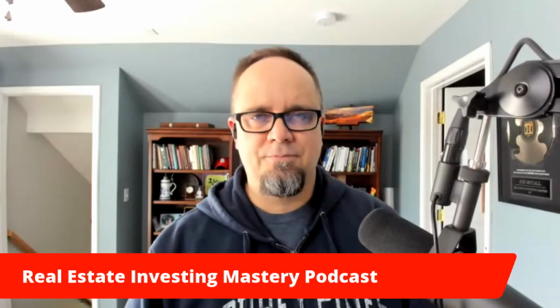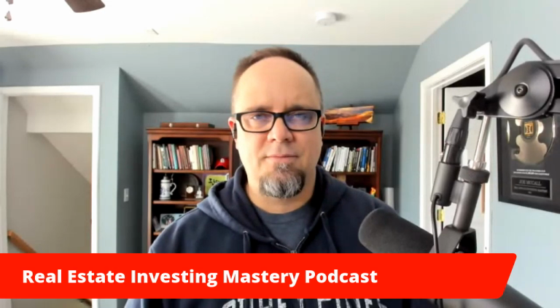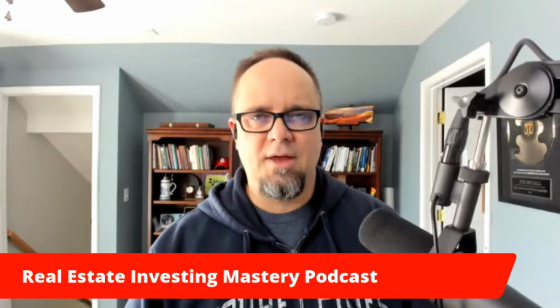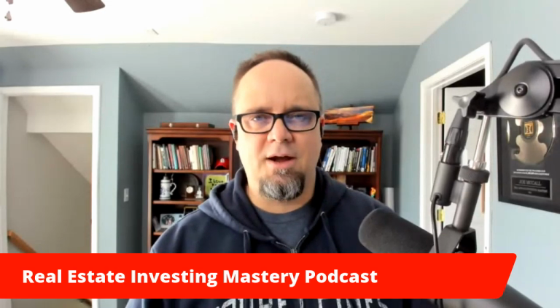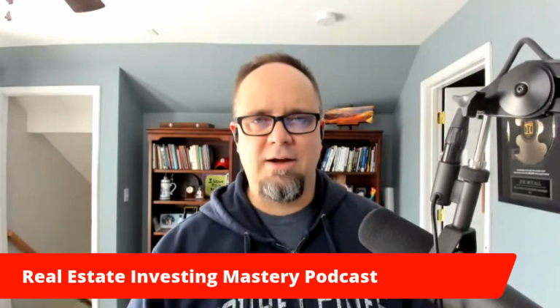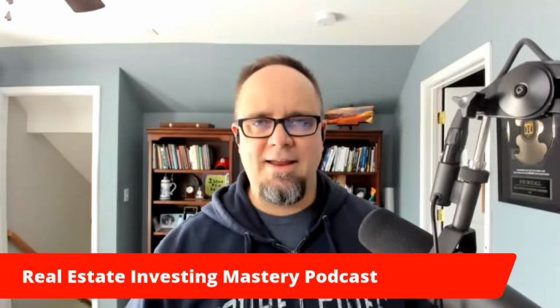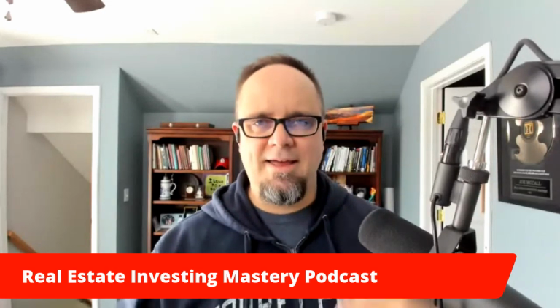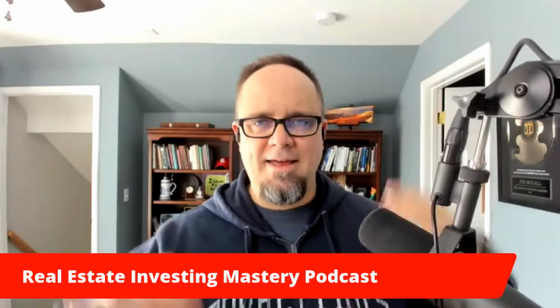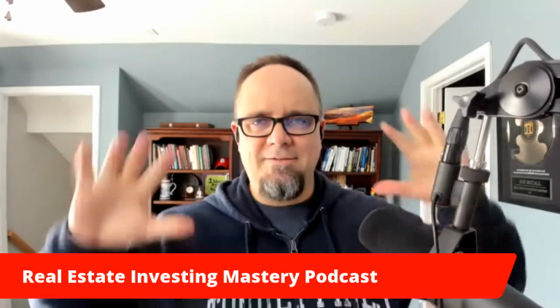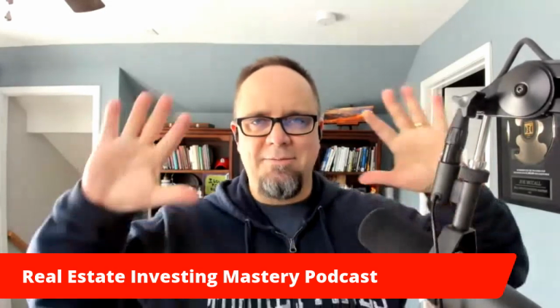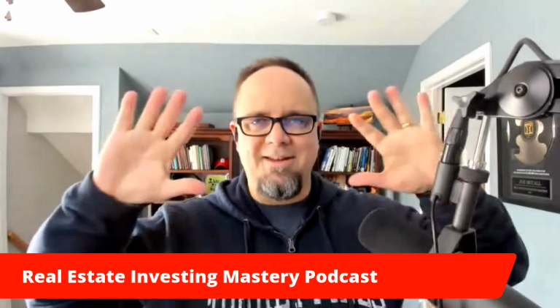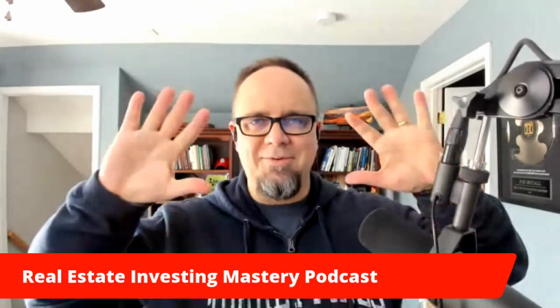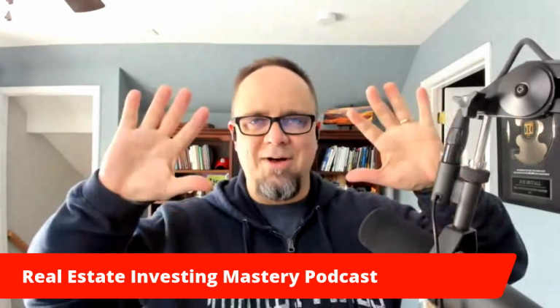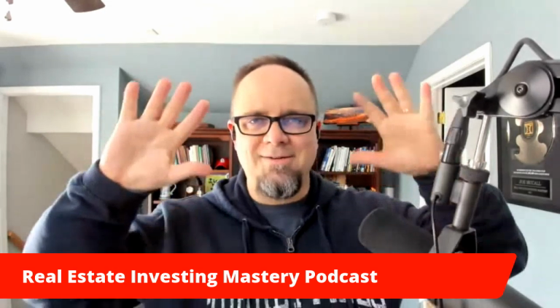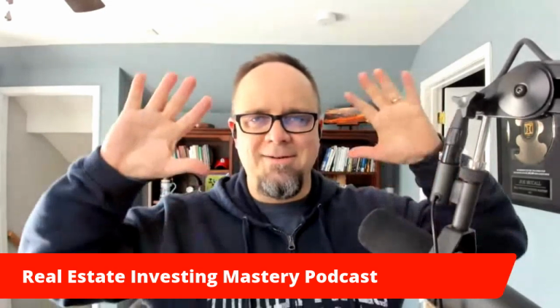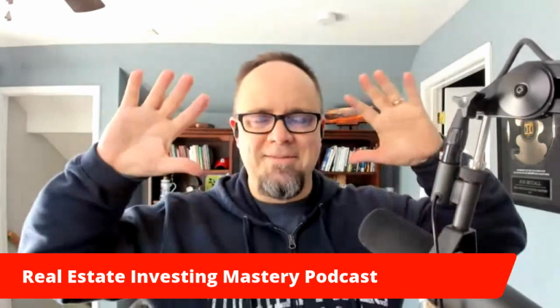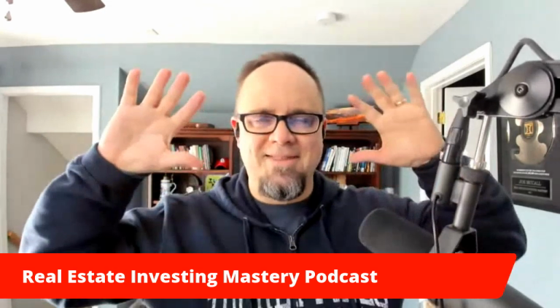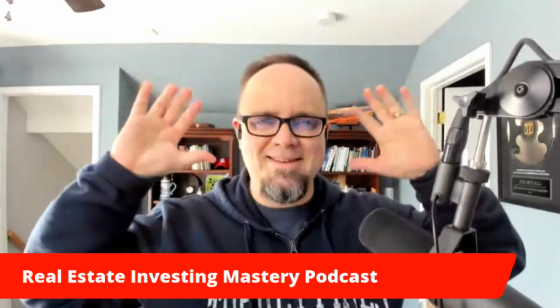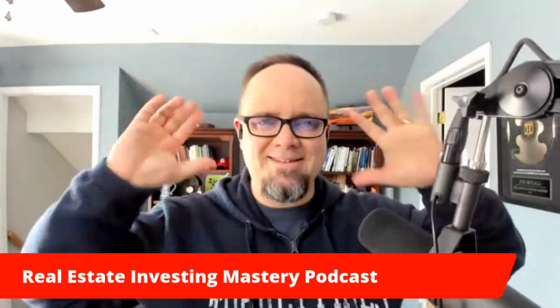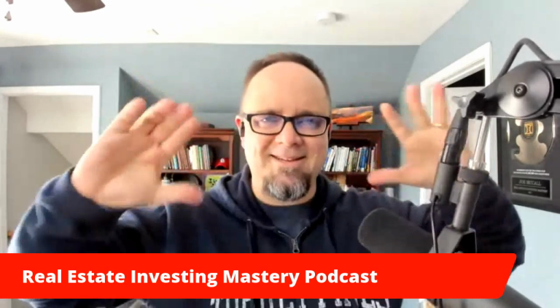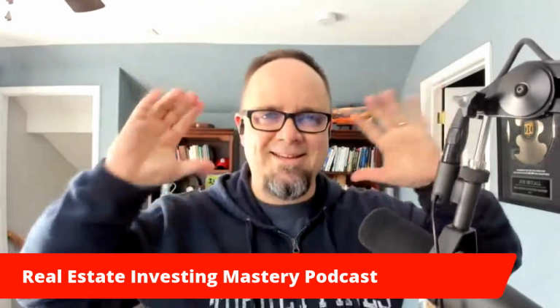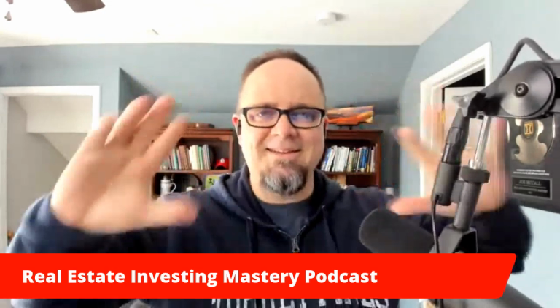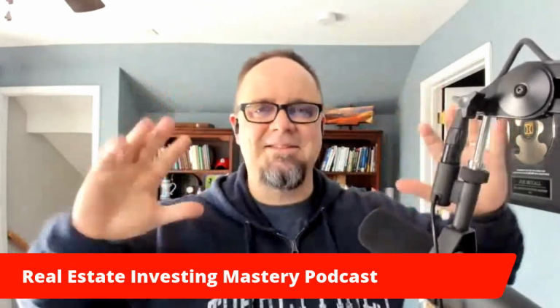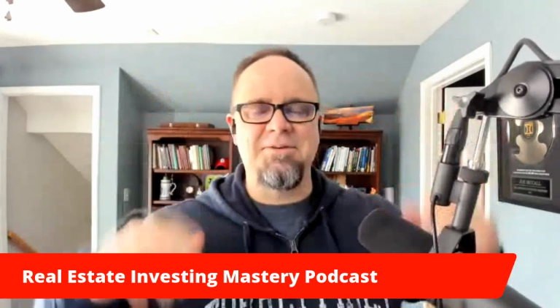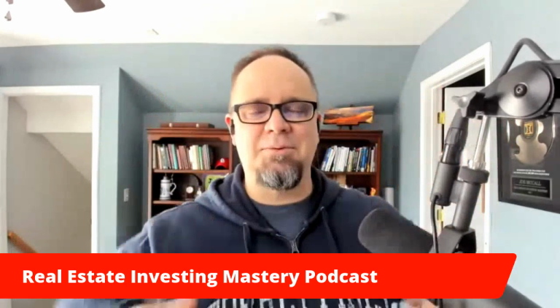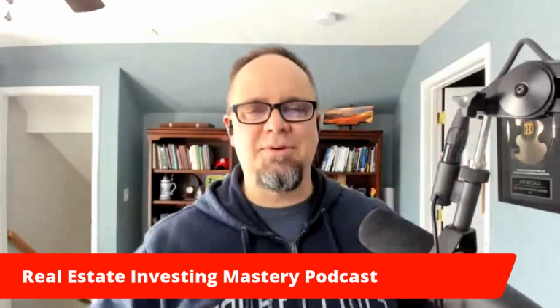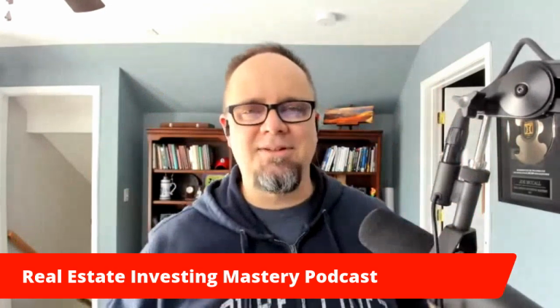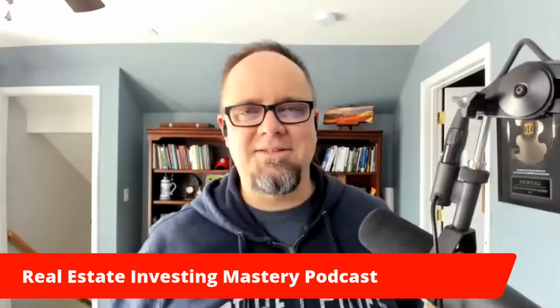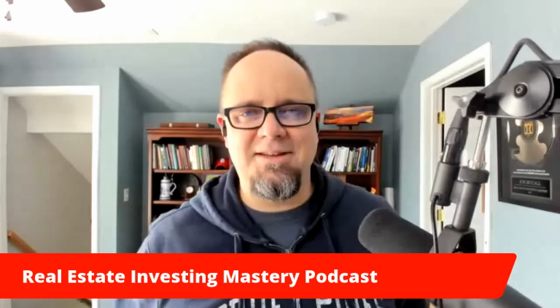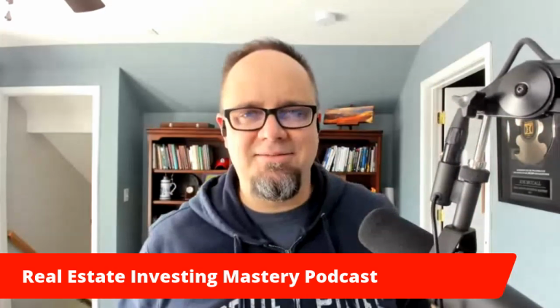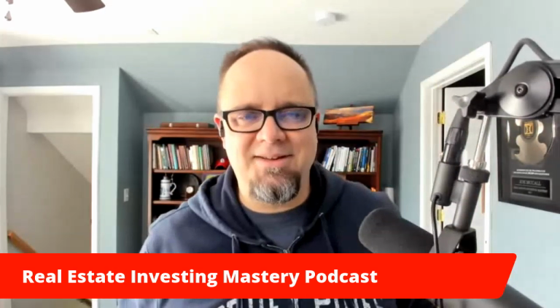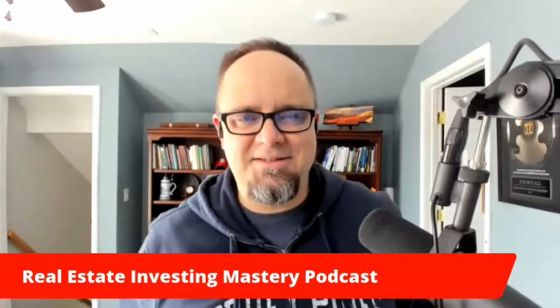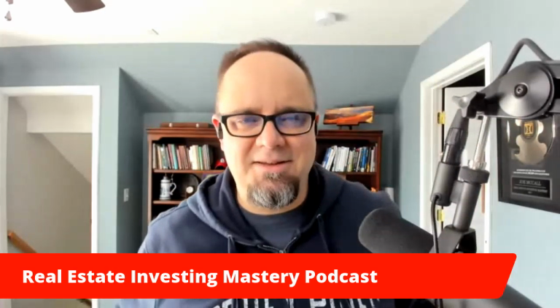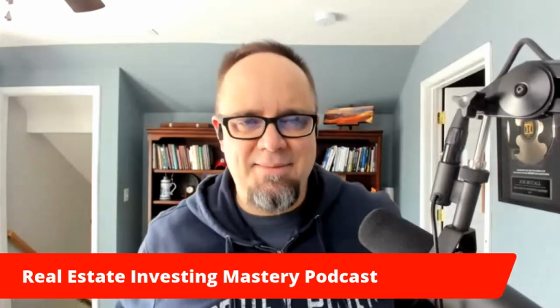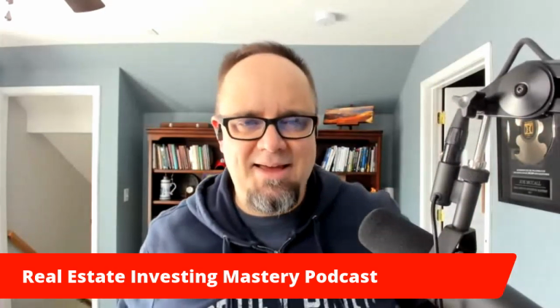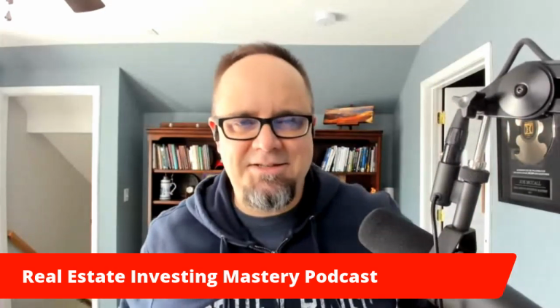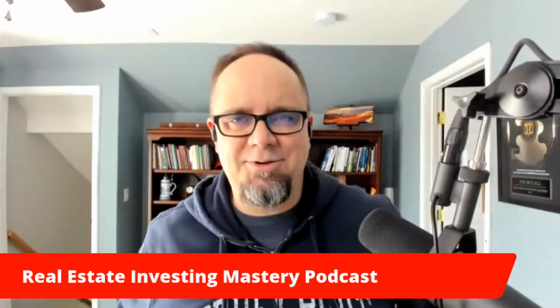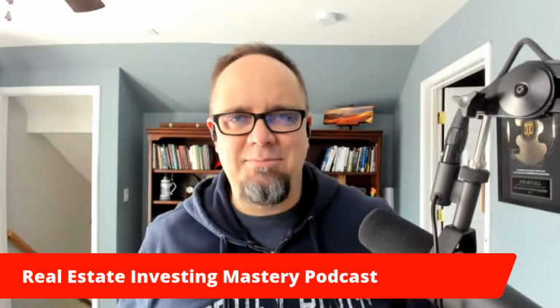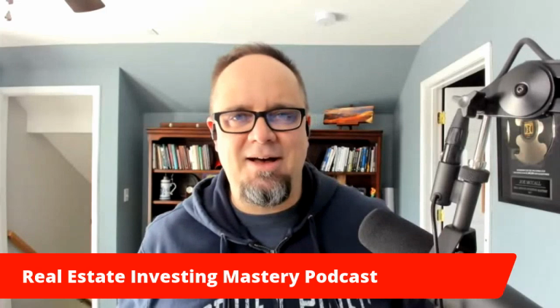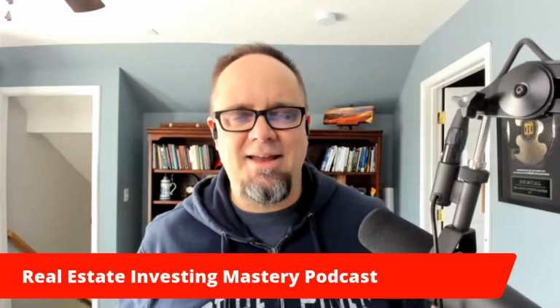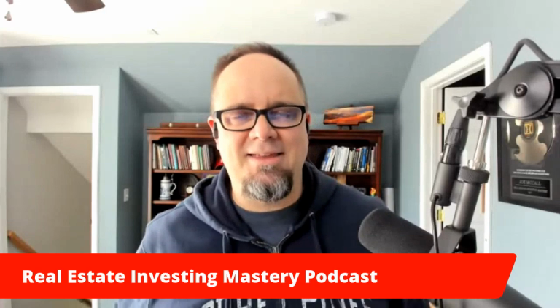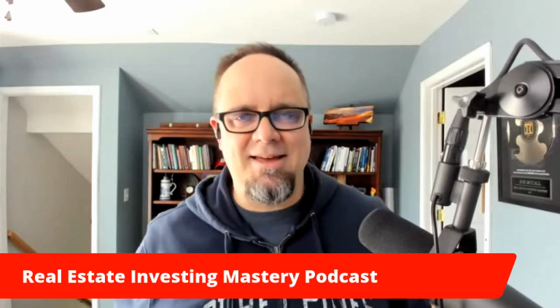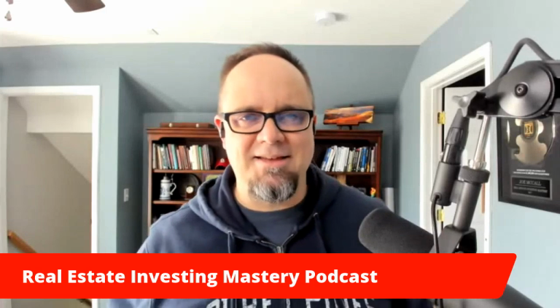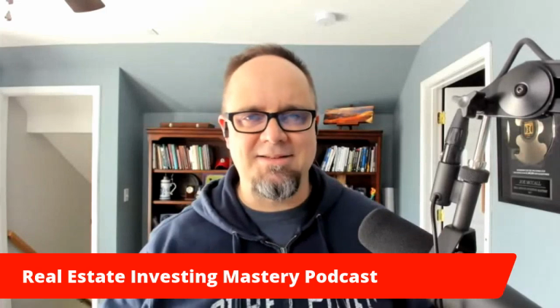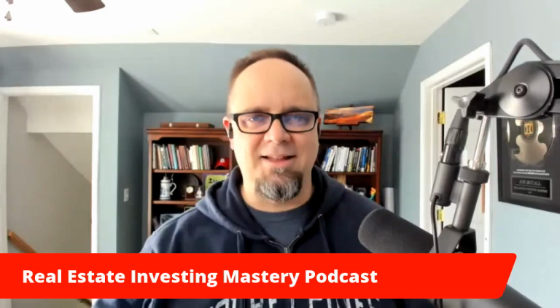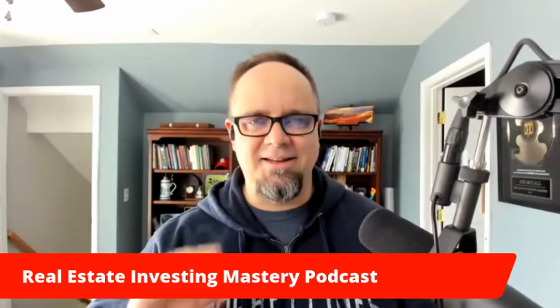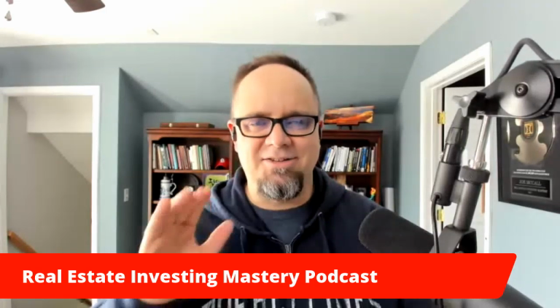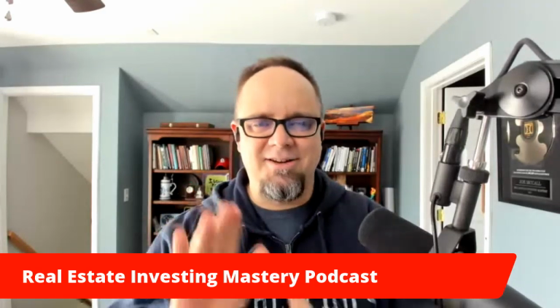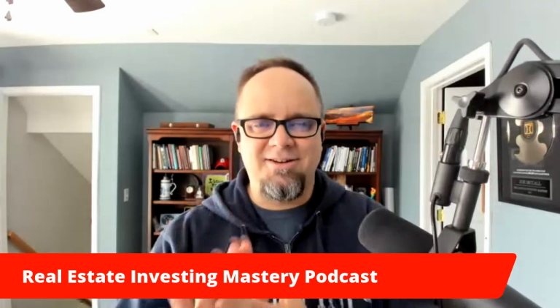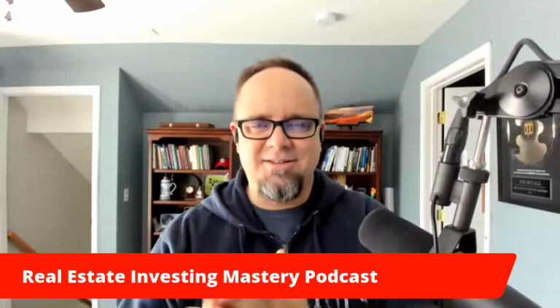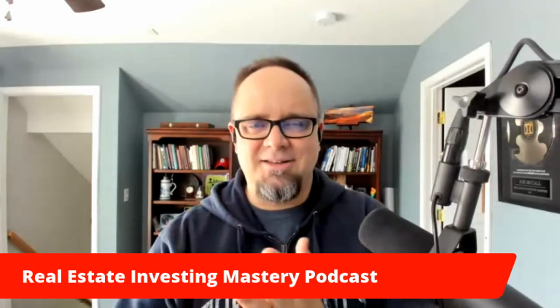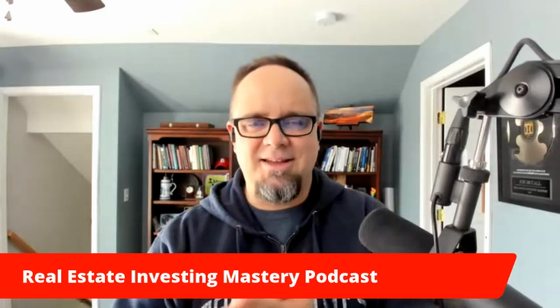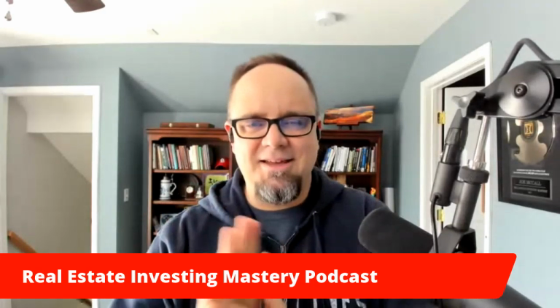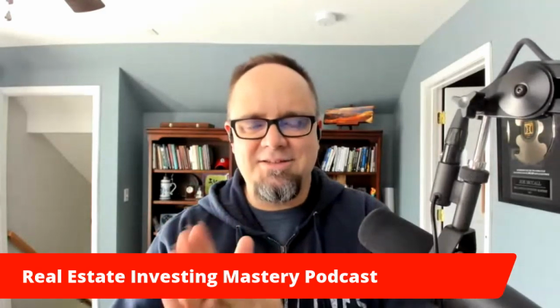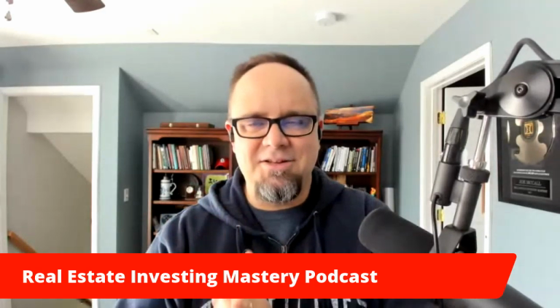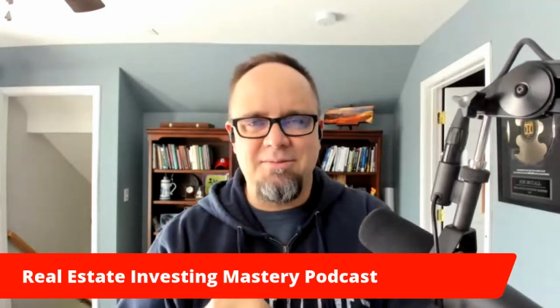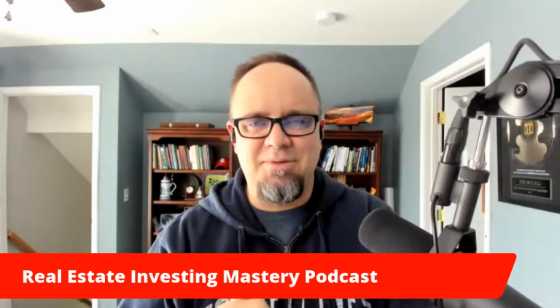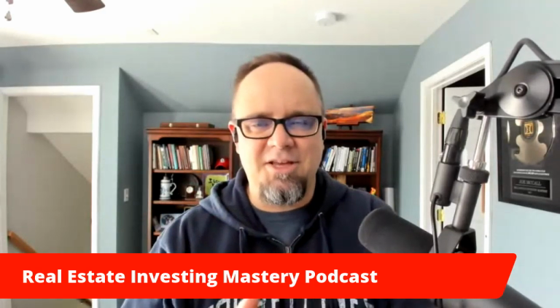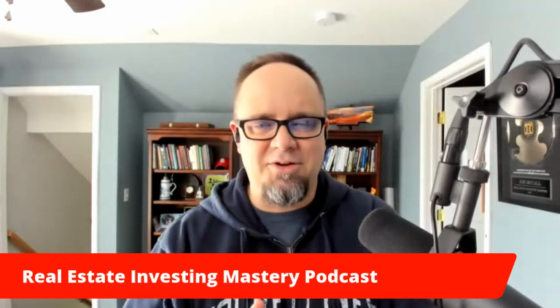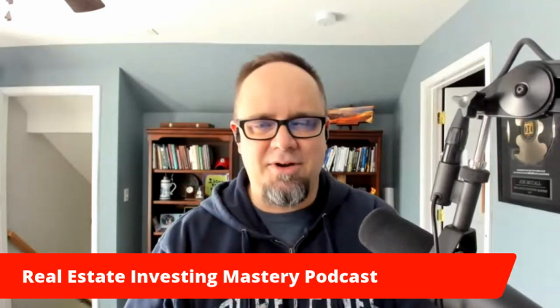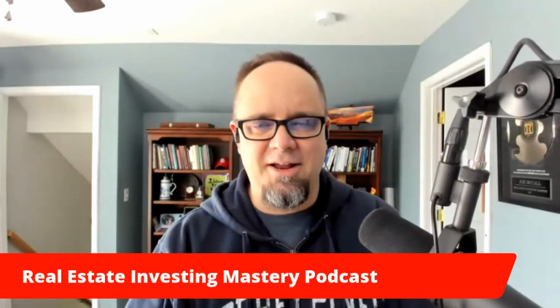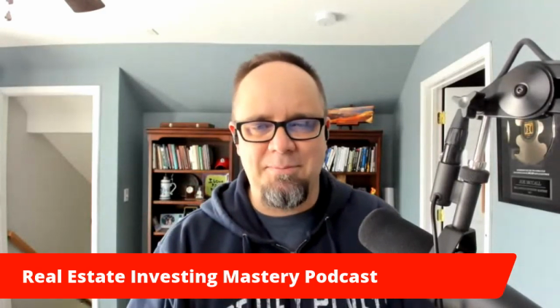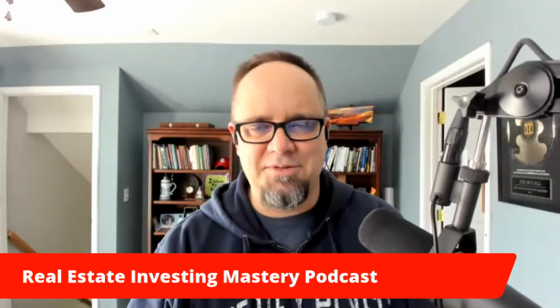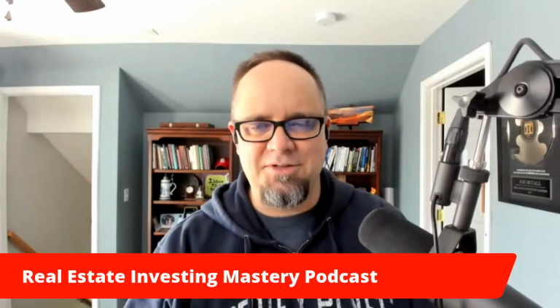All right. Hey everybody, welcome. This is the Real Estate Investing Mastery Podcast. Glad you're here. Today's going to be a great episode.